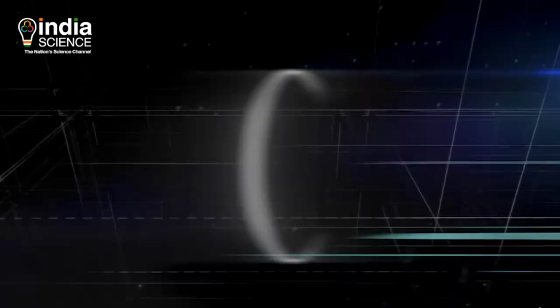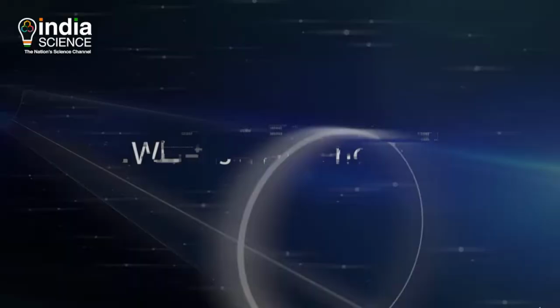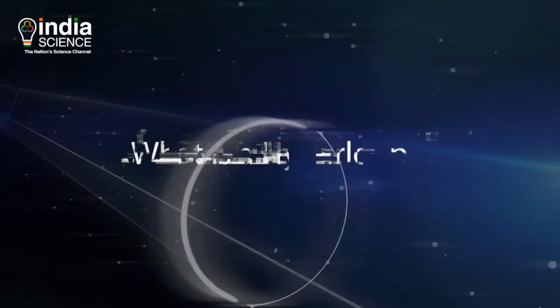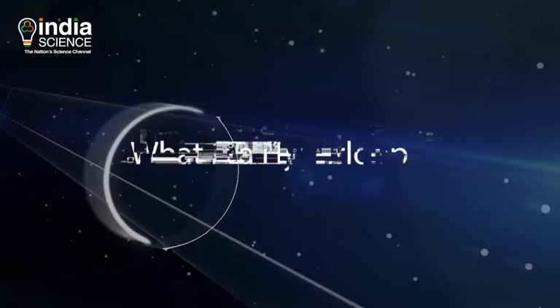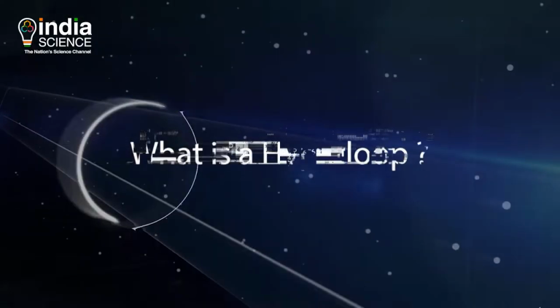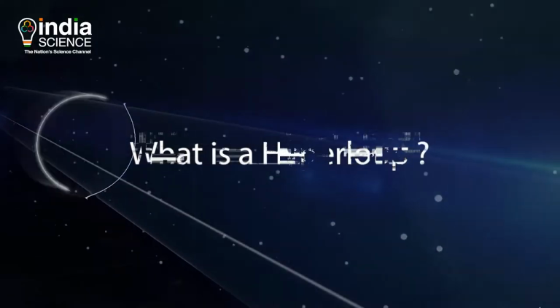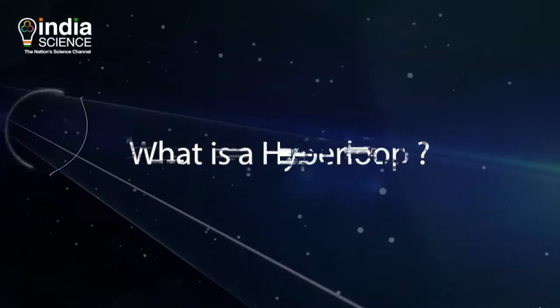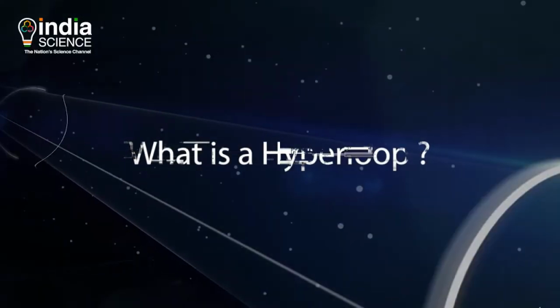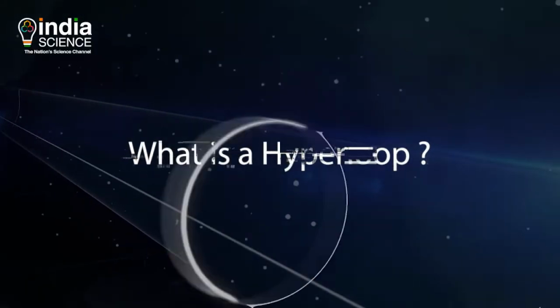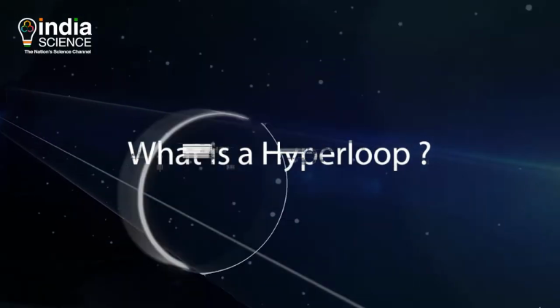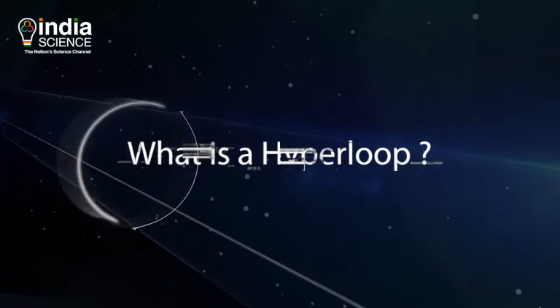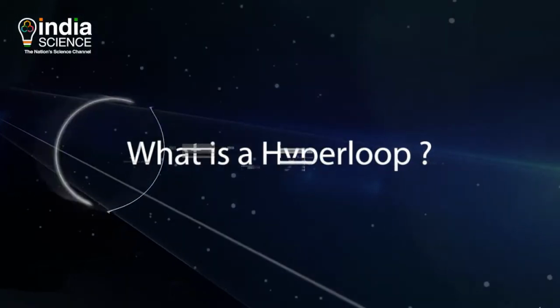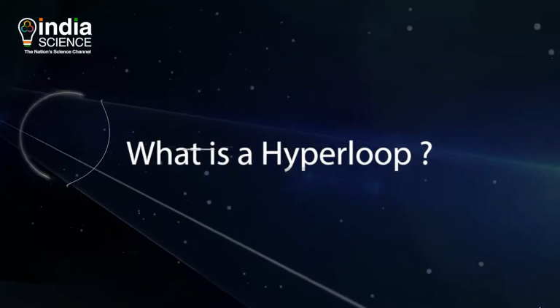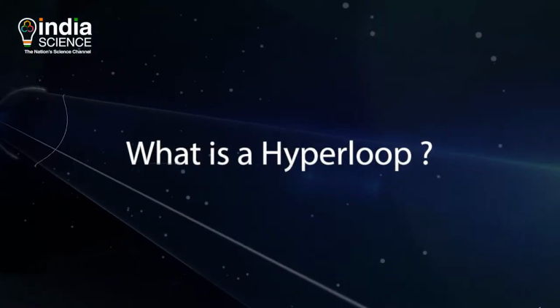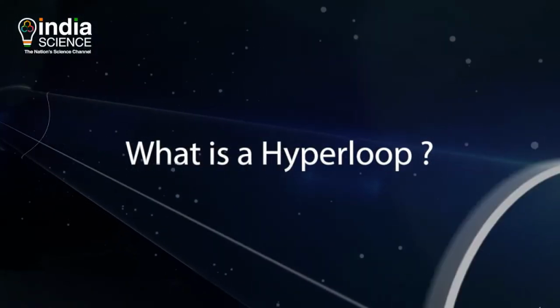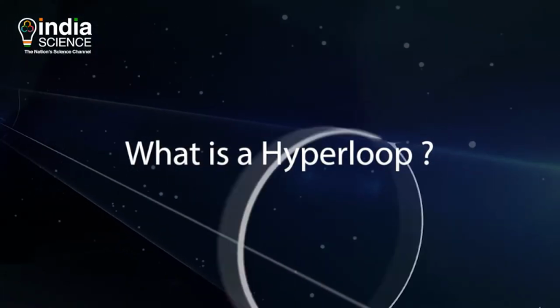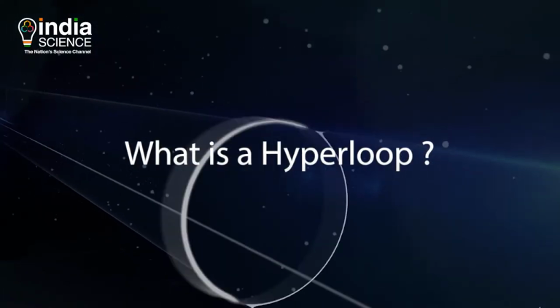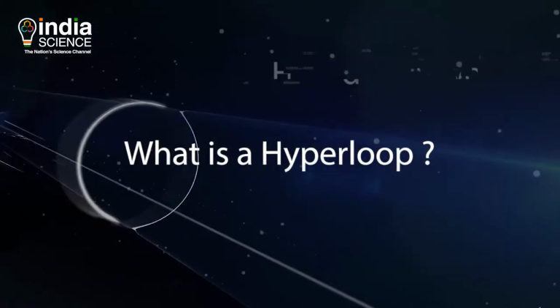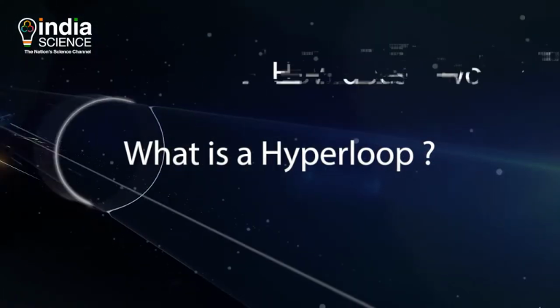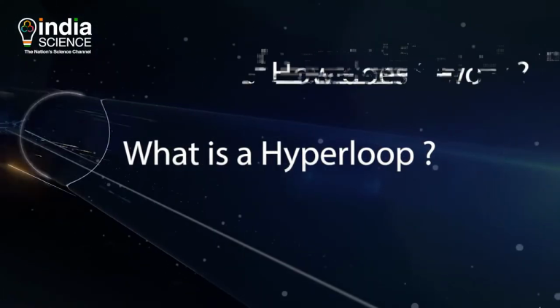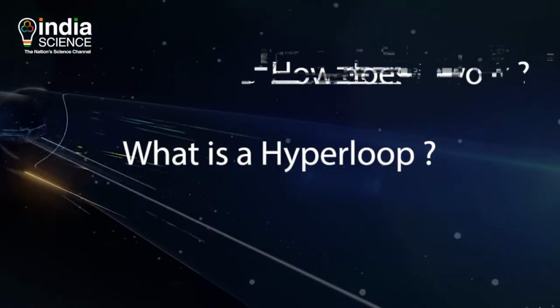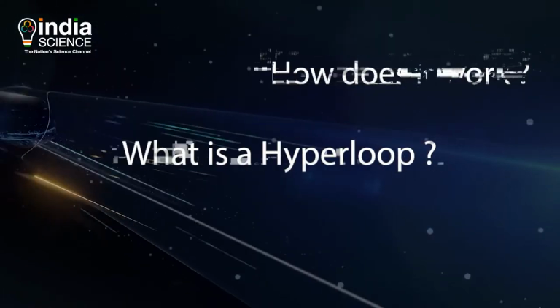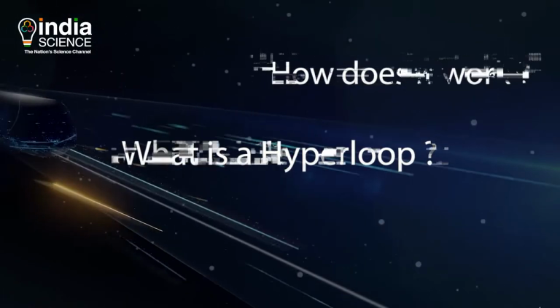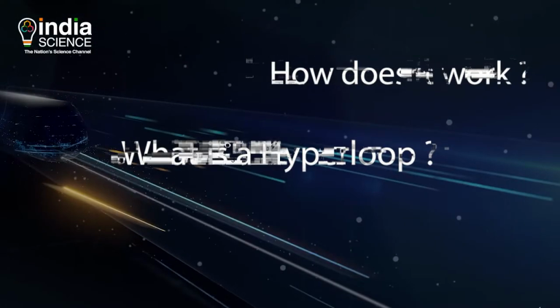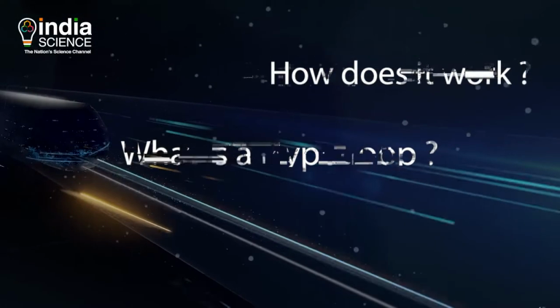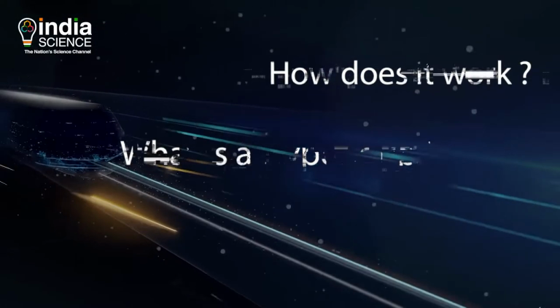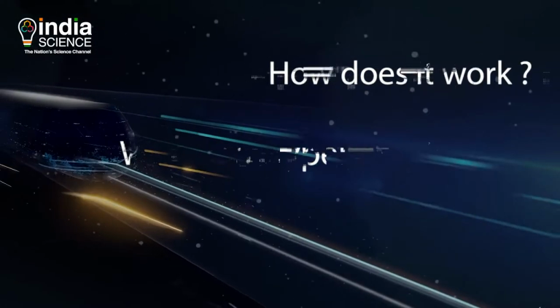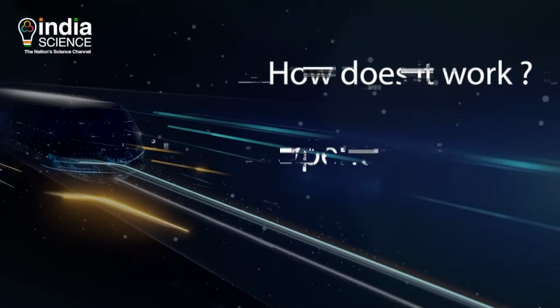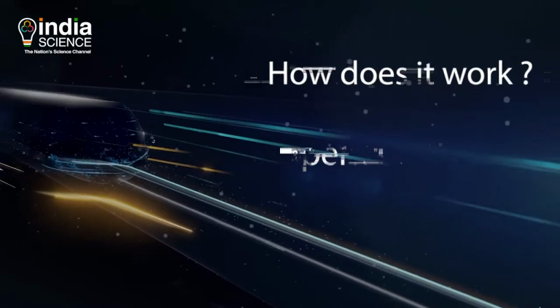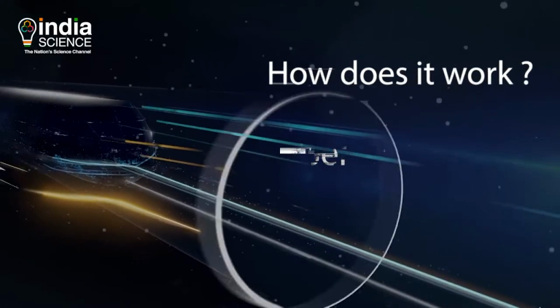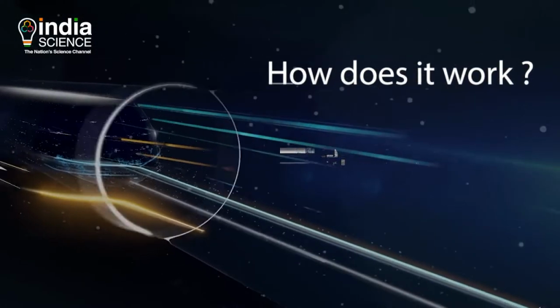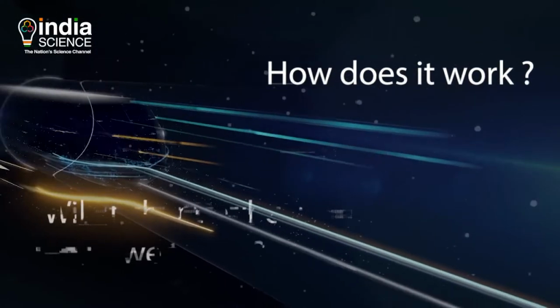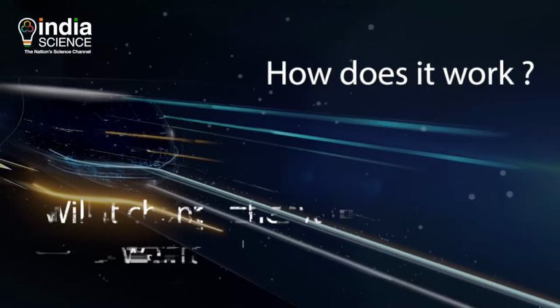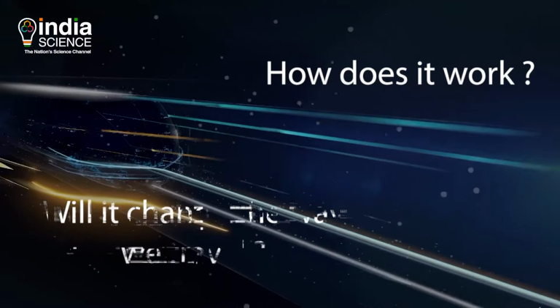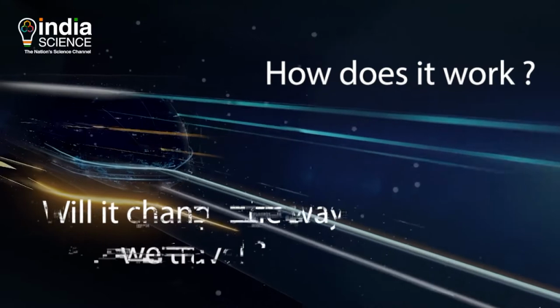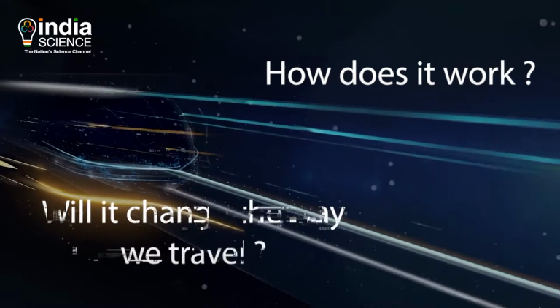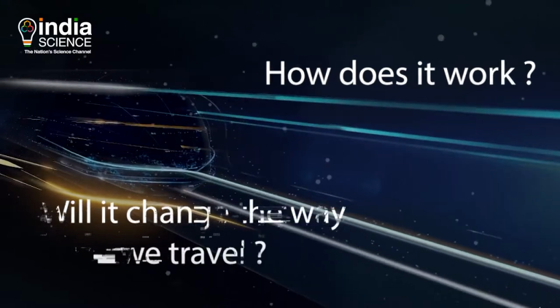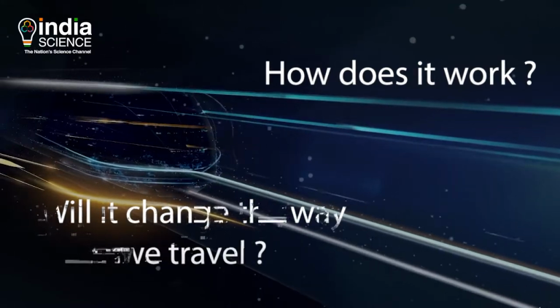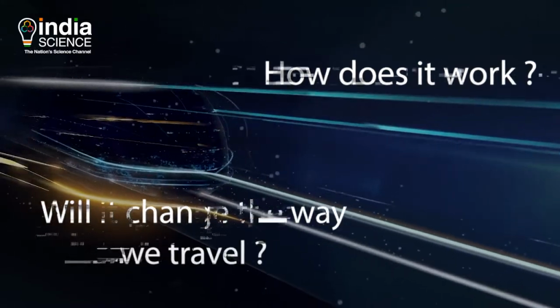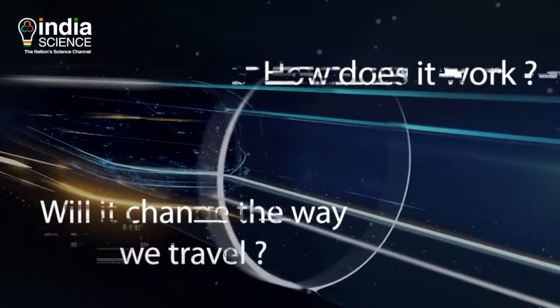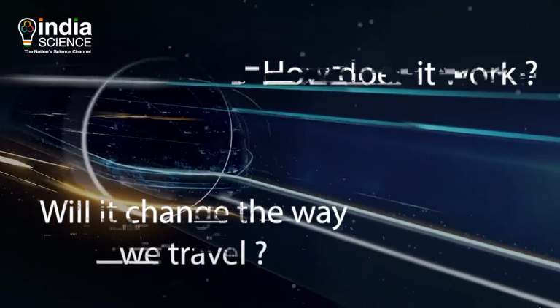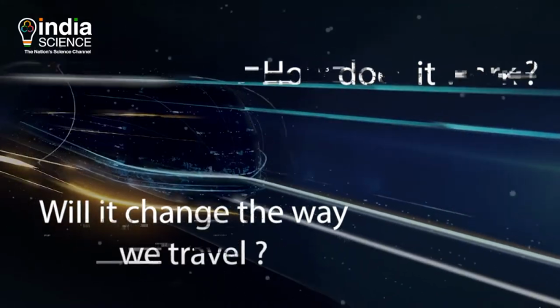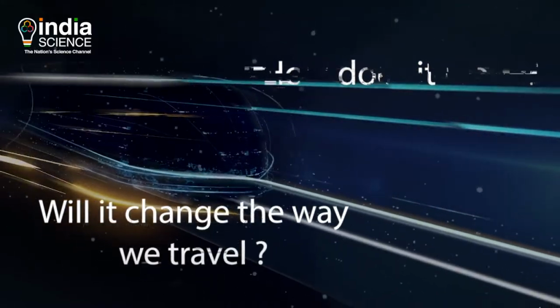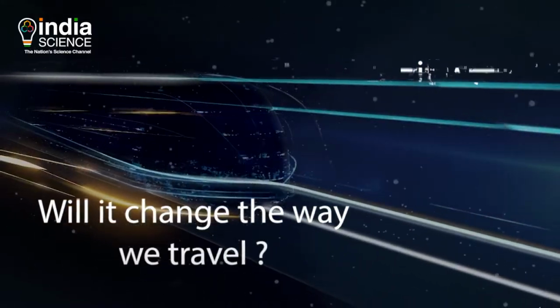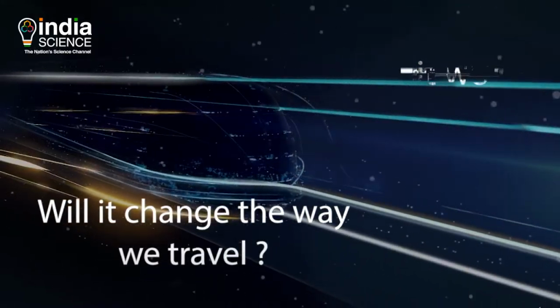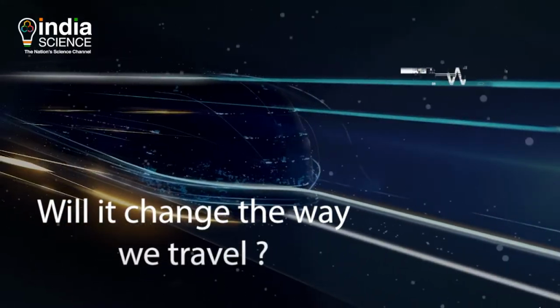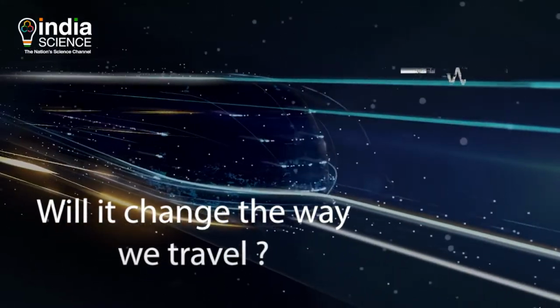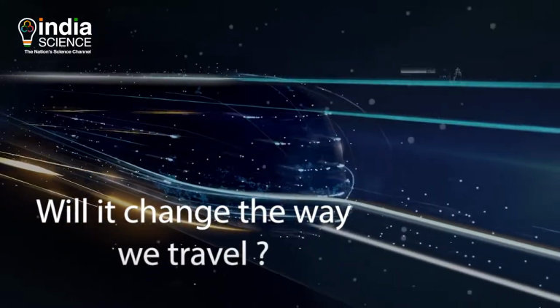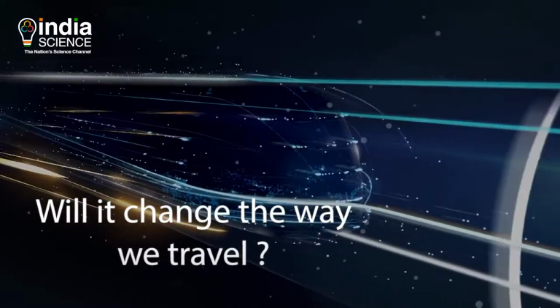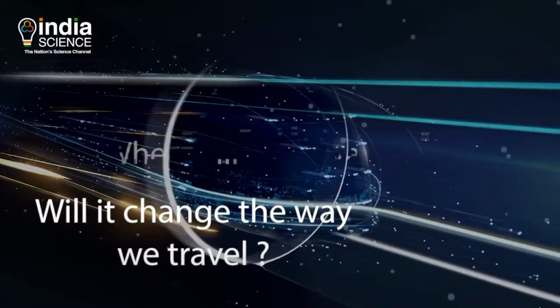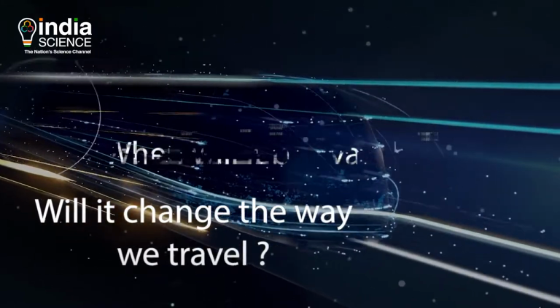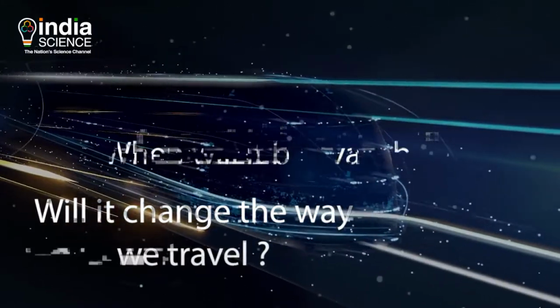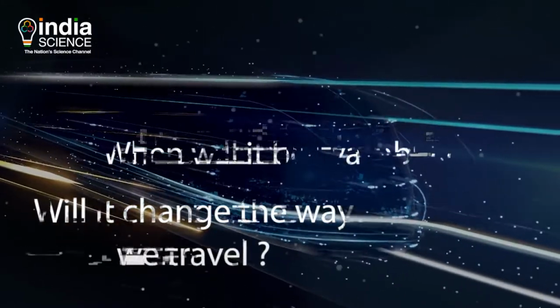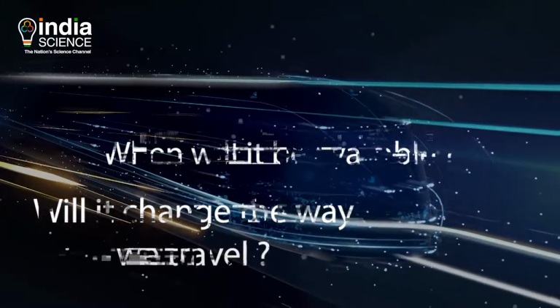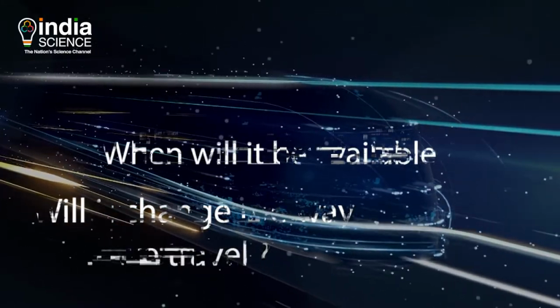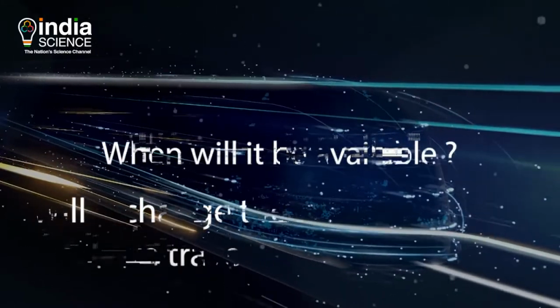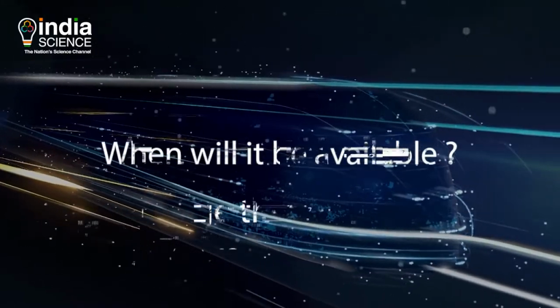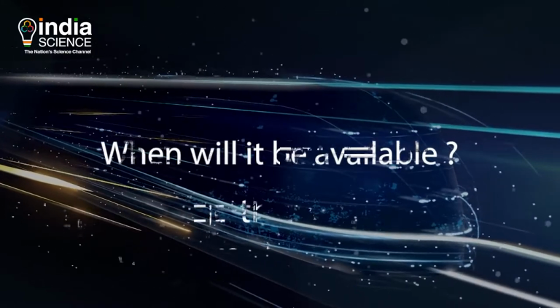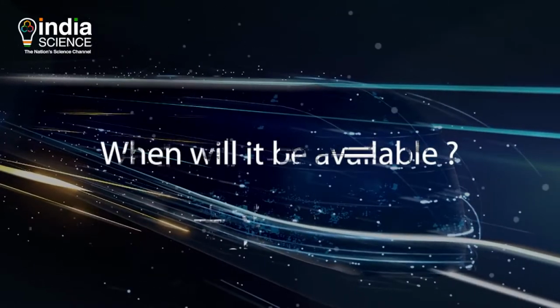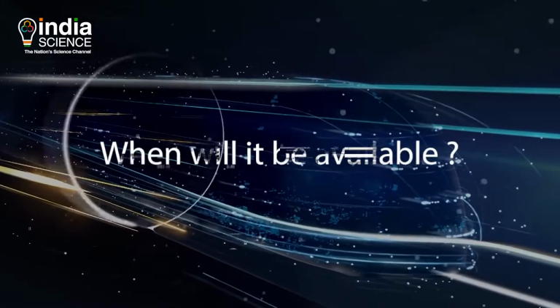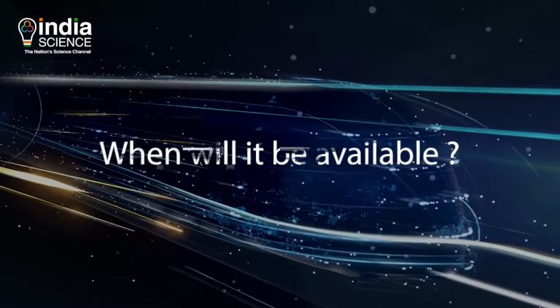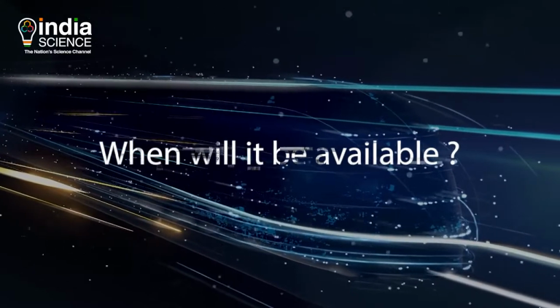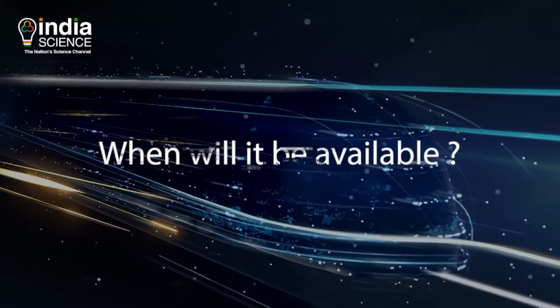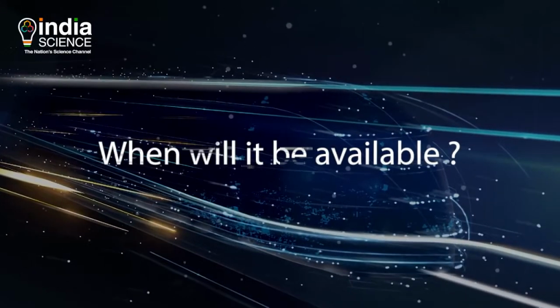But what is a Hyperloop? How does it work? Will it change the way we travel? When will it be available?